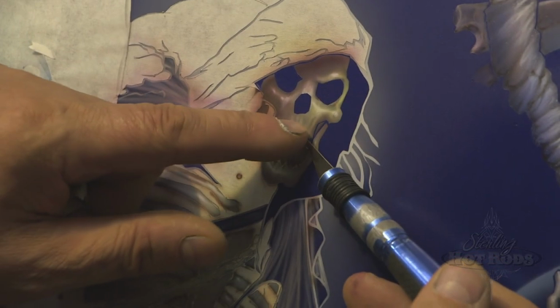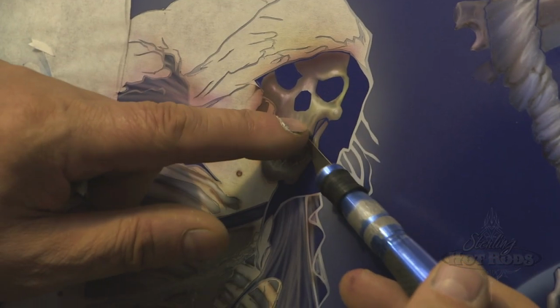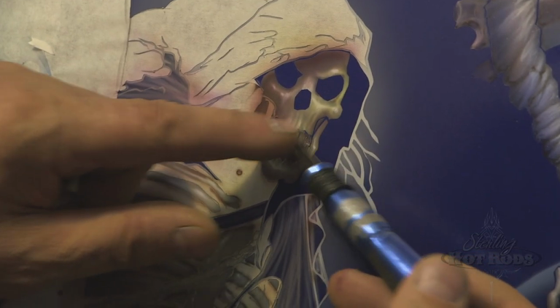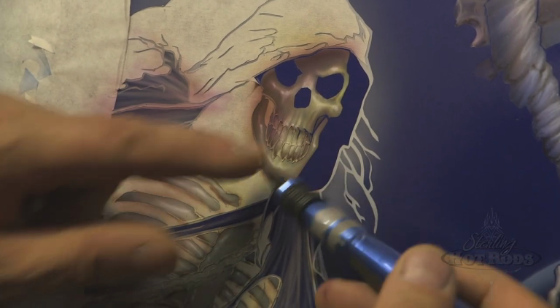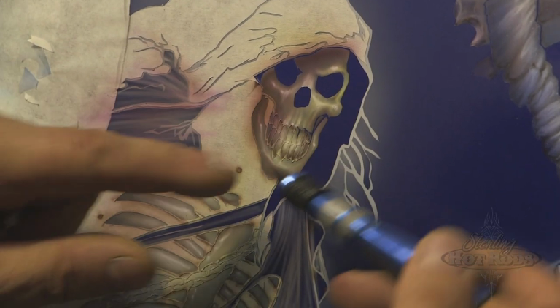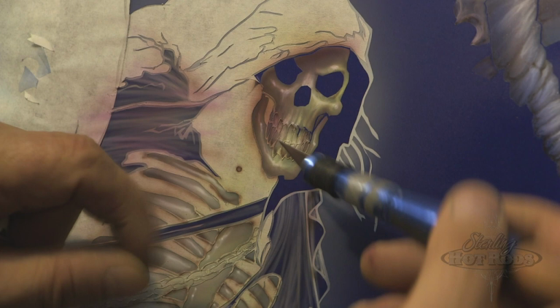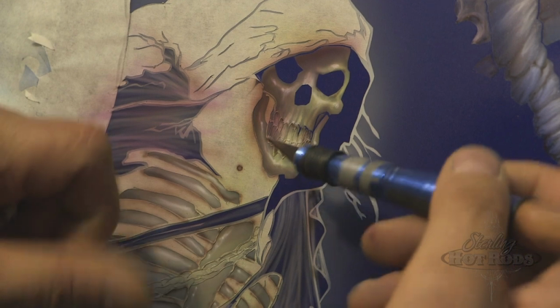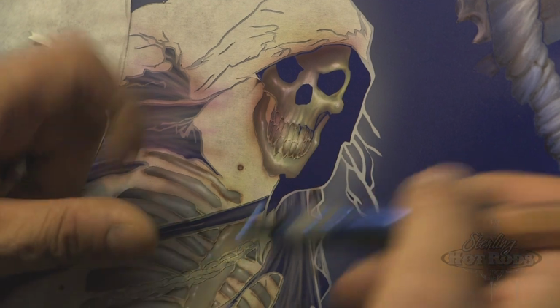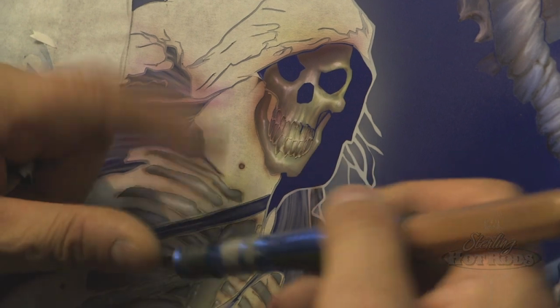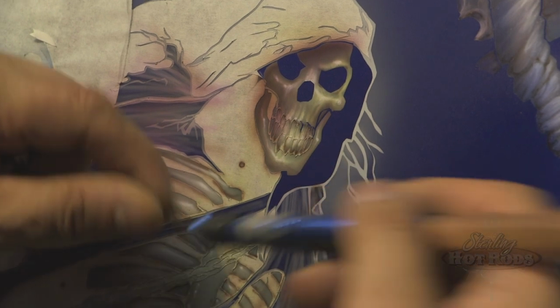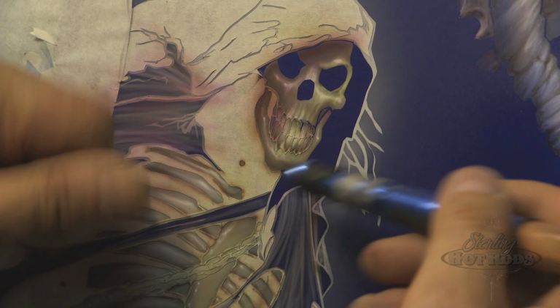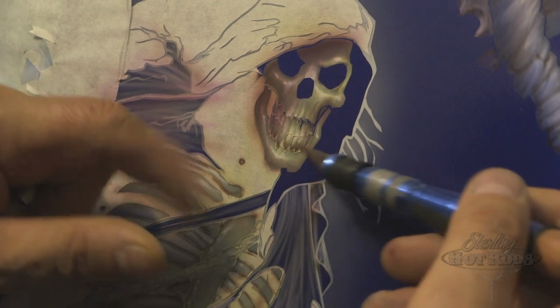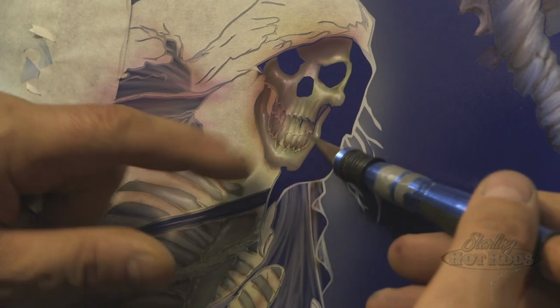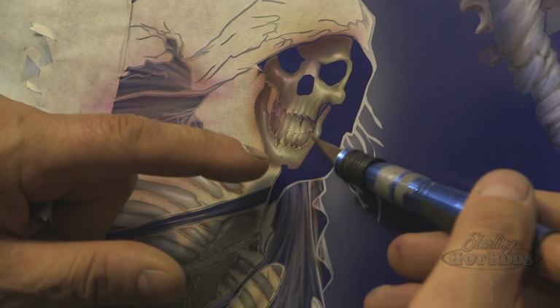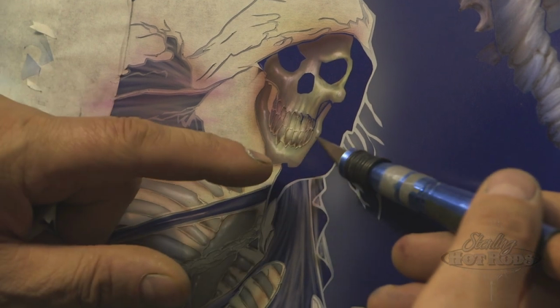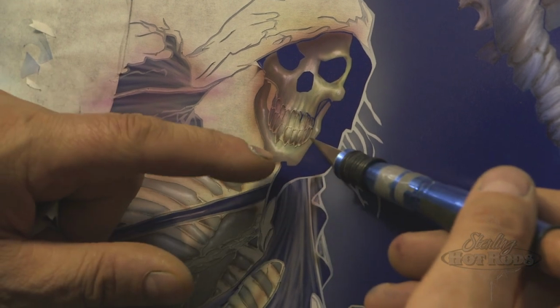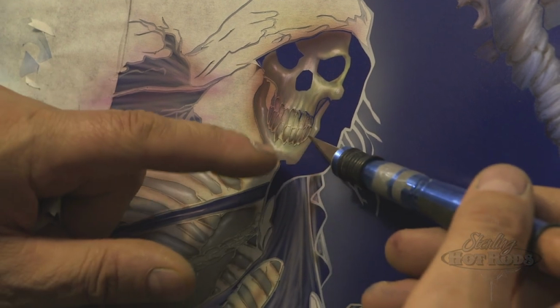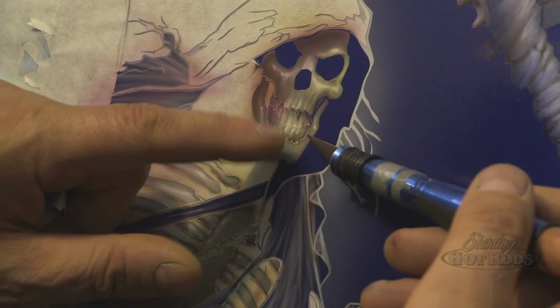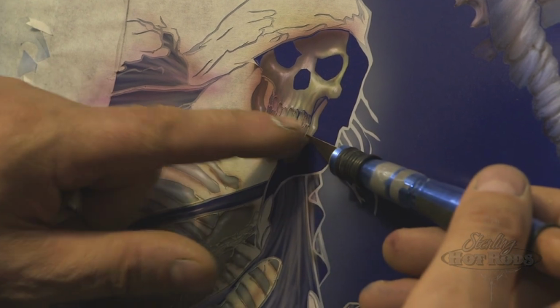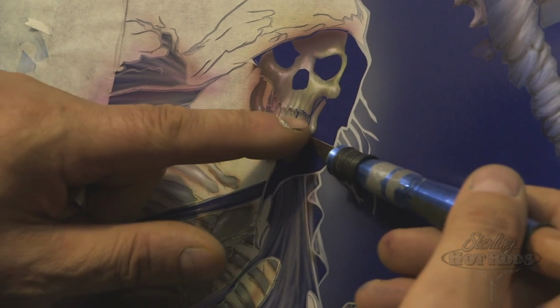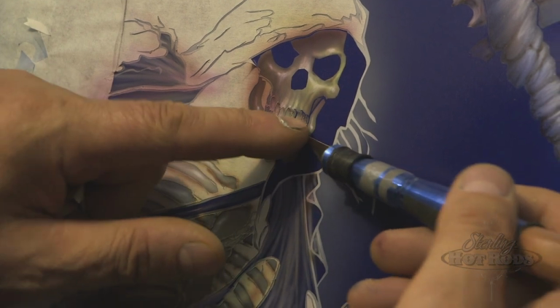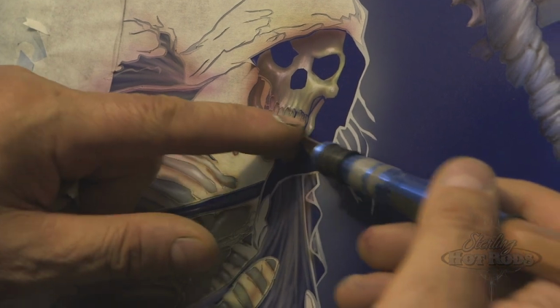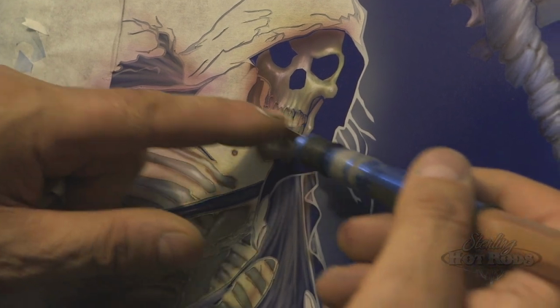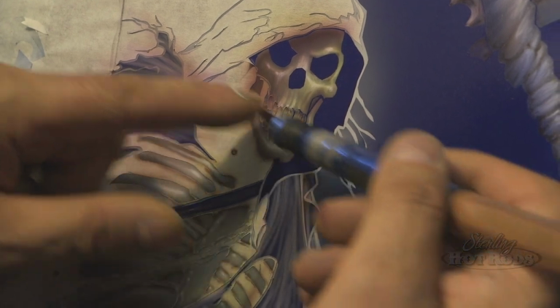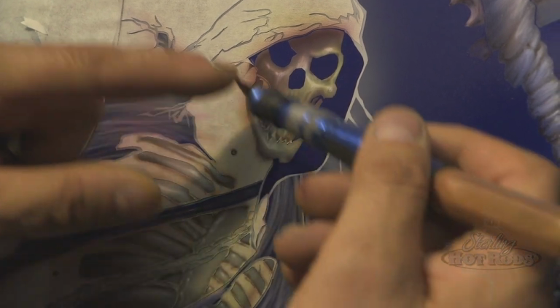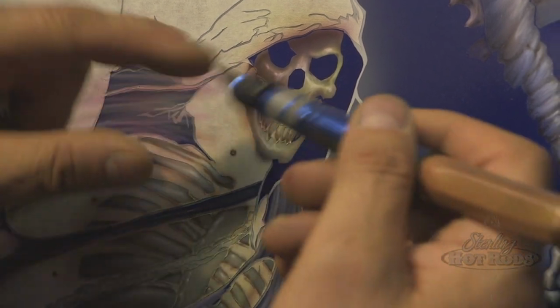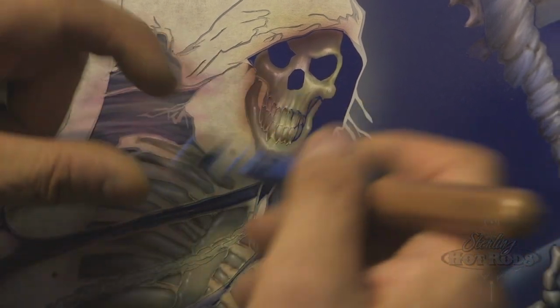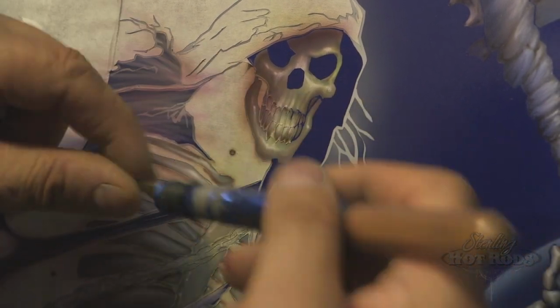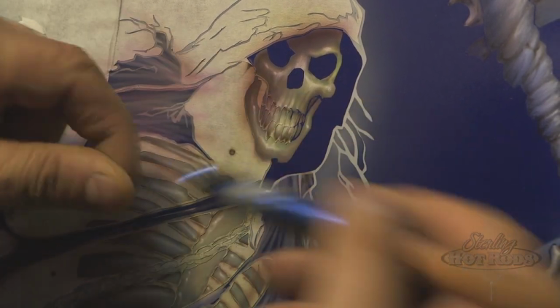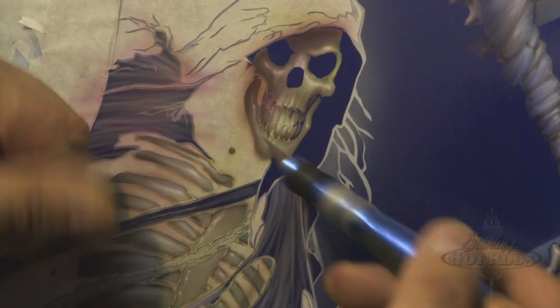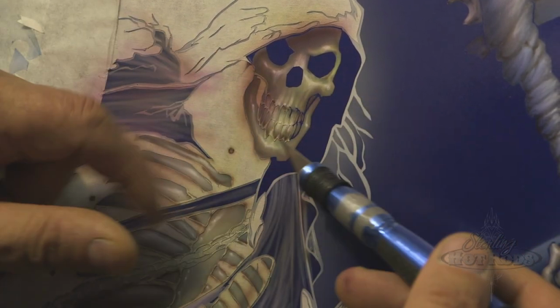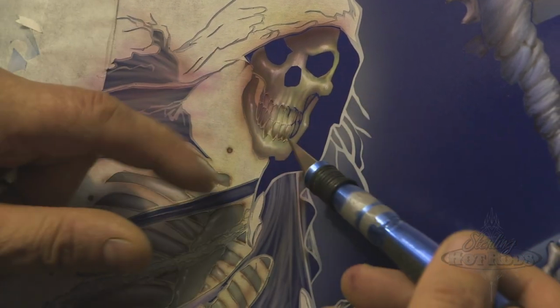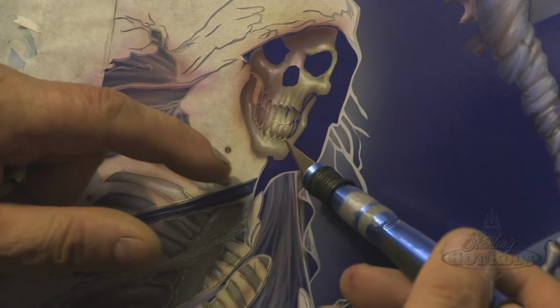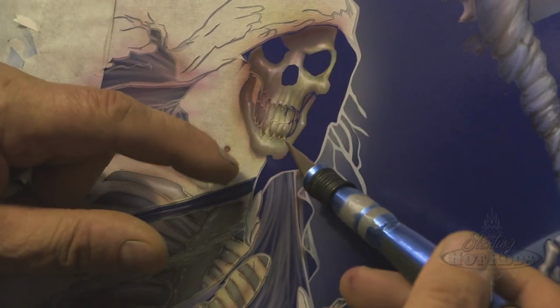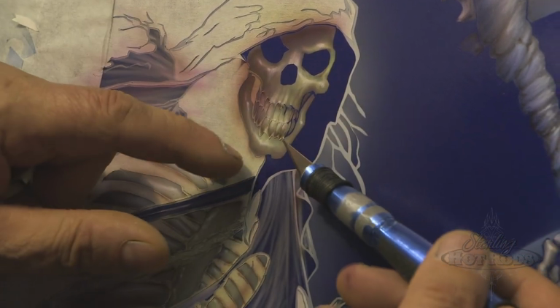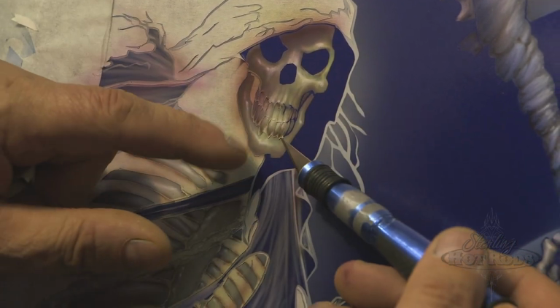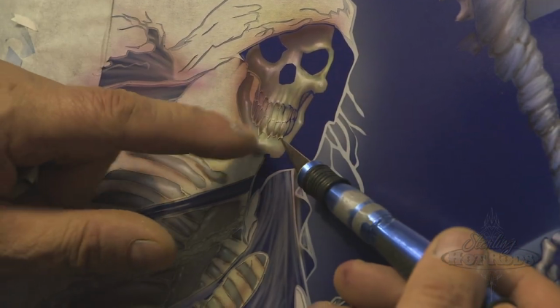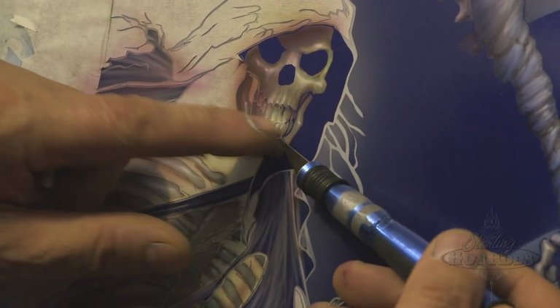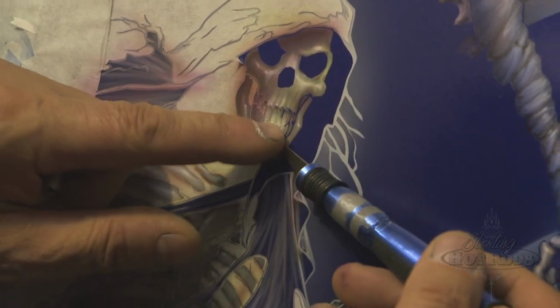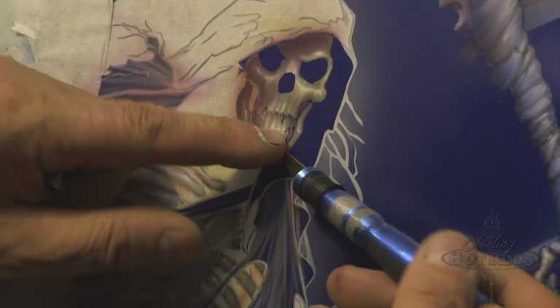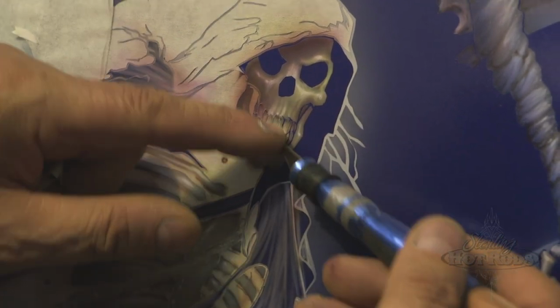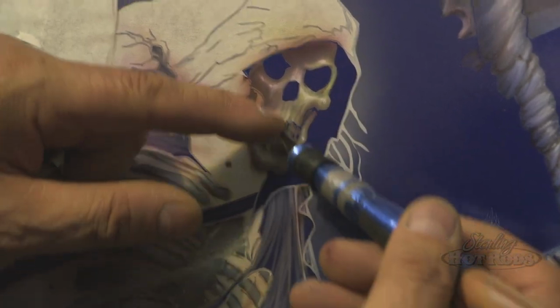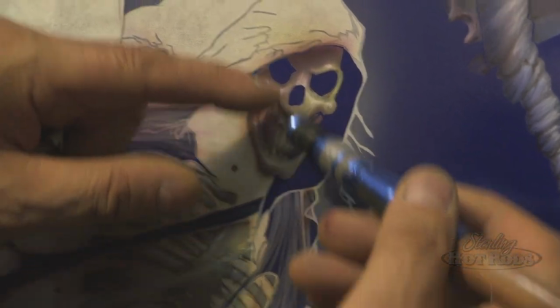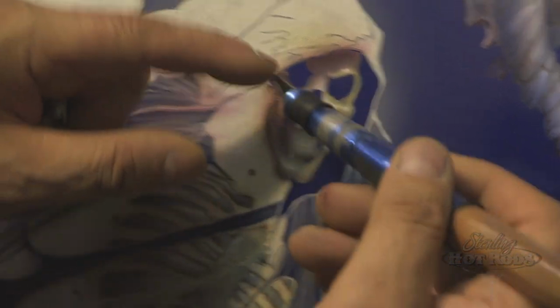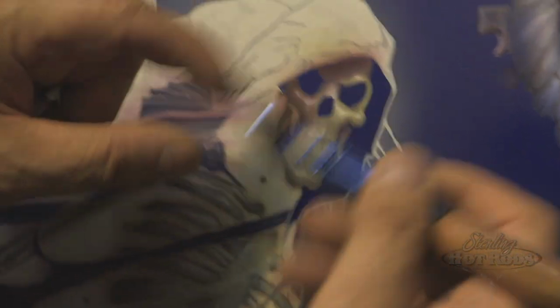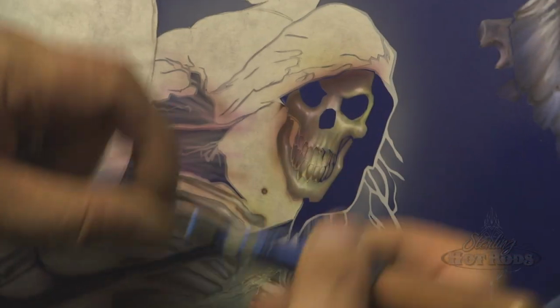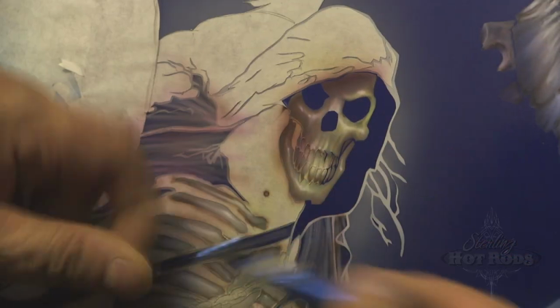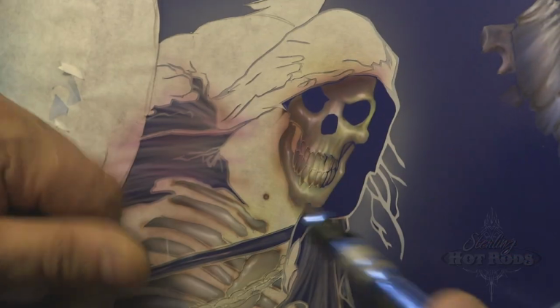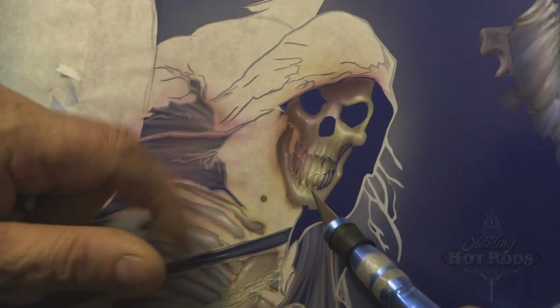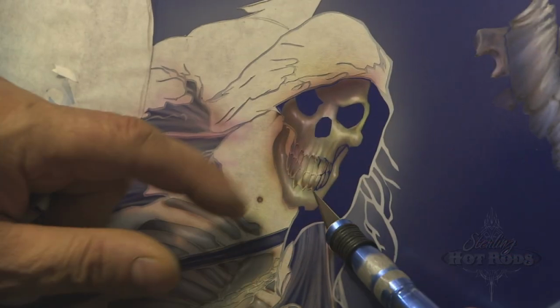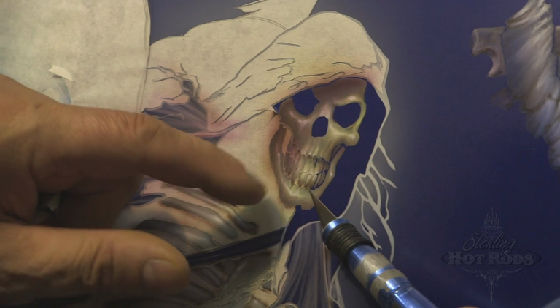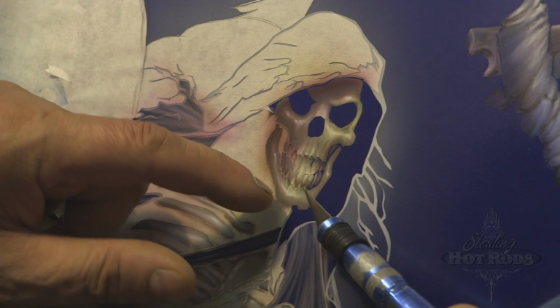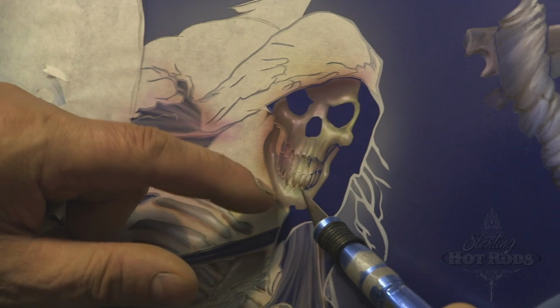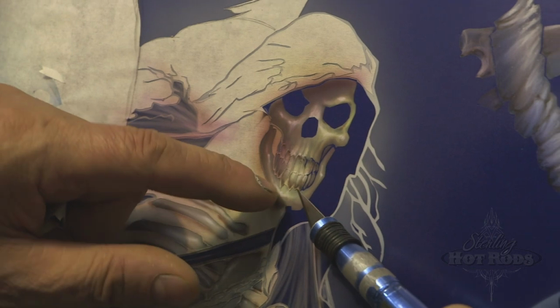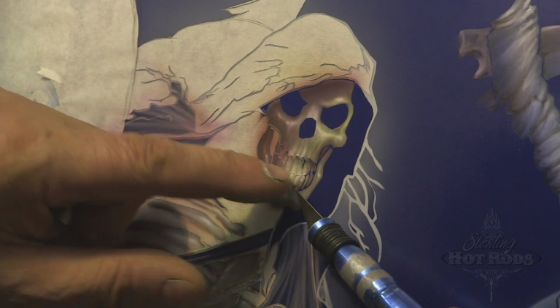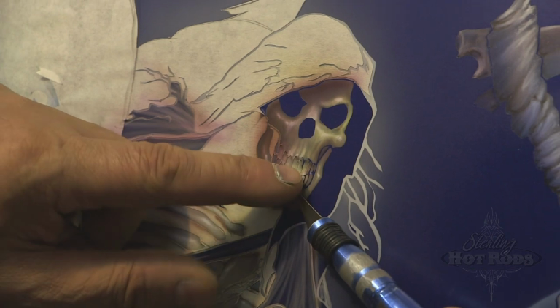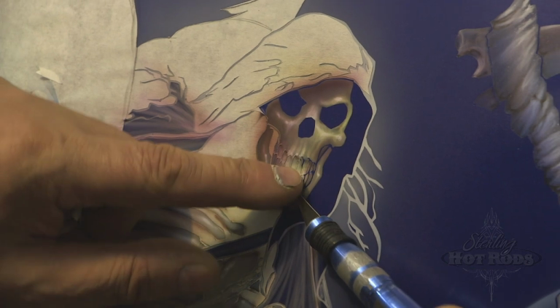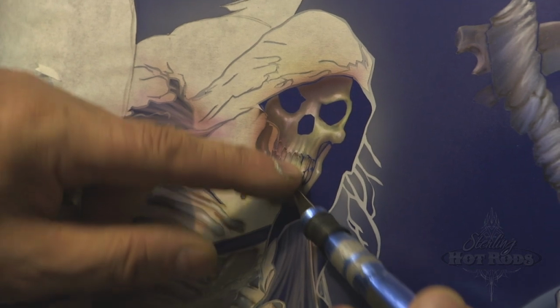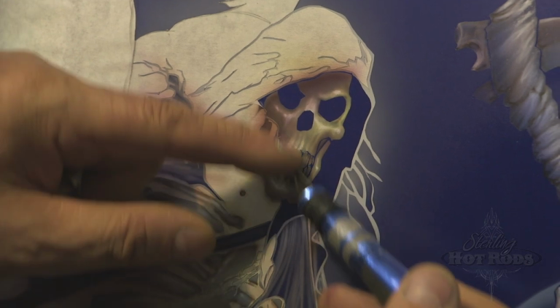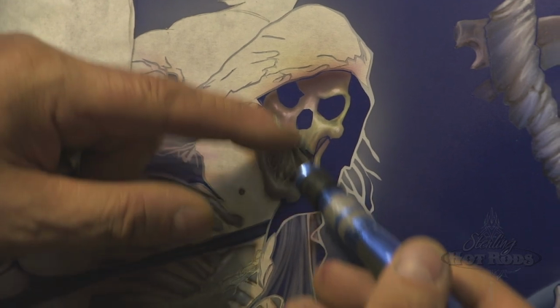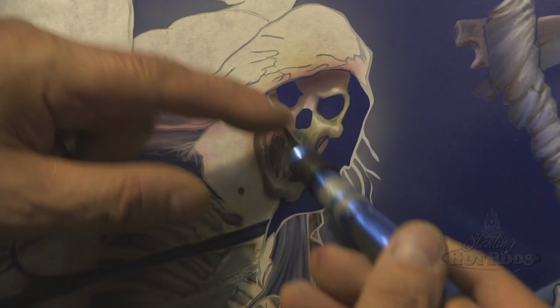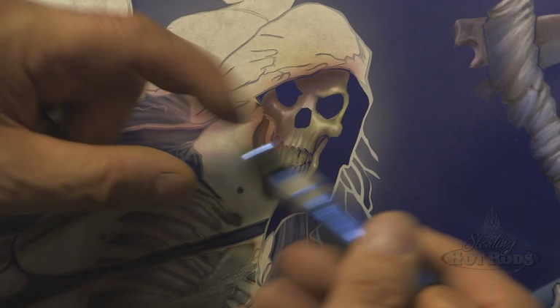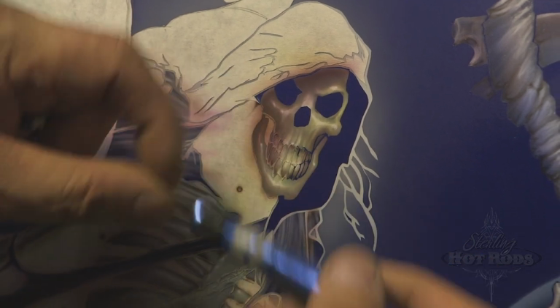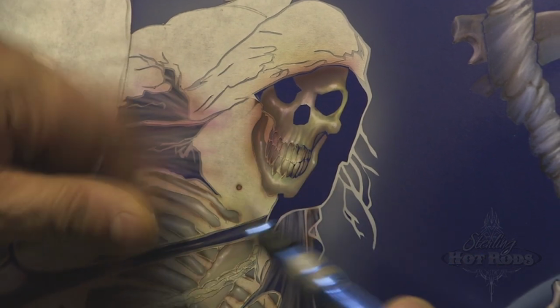This little reveal actually brings a lot of life to the characters.